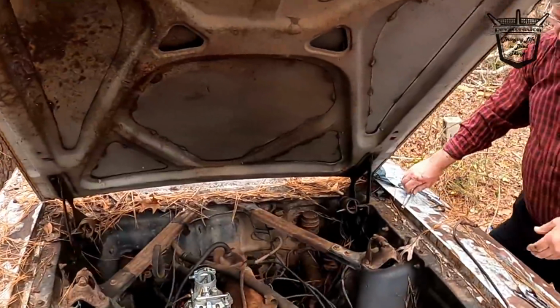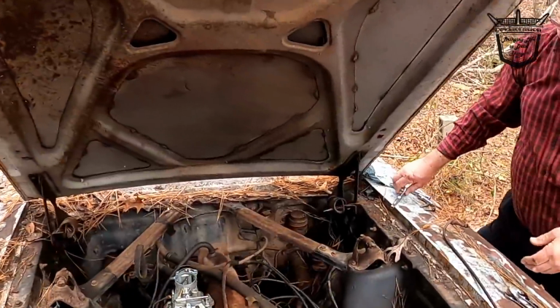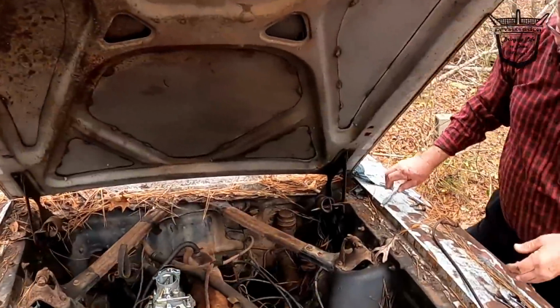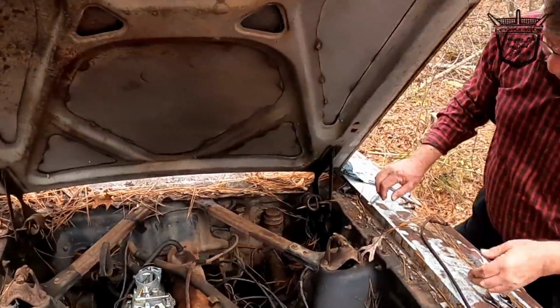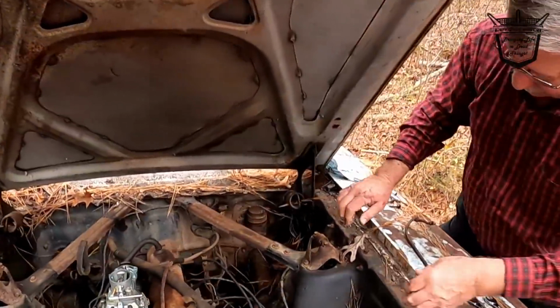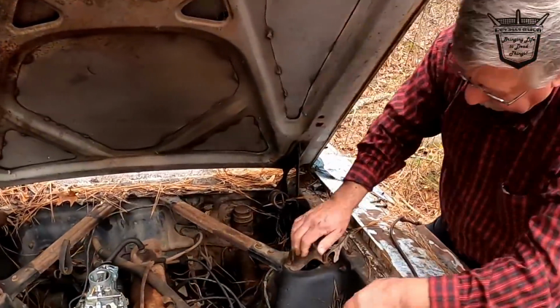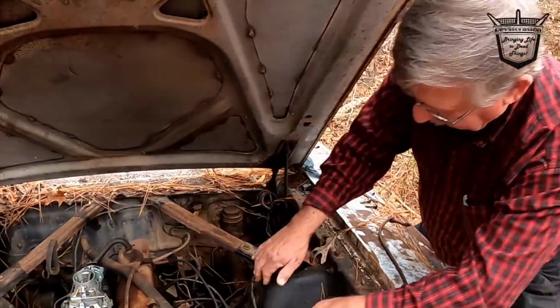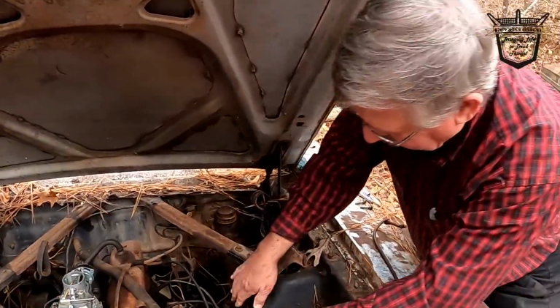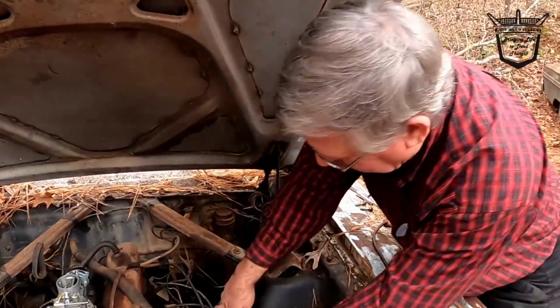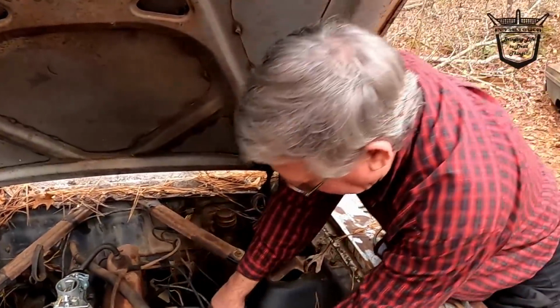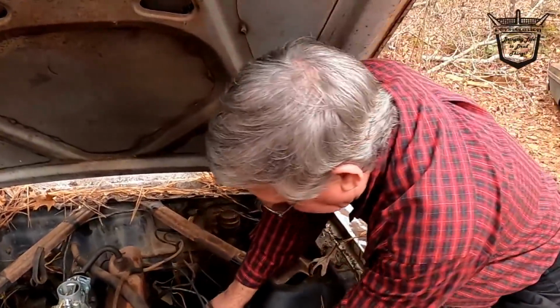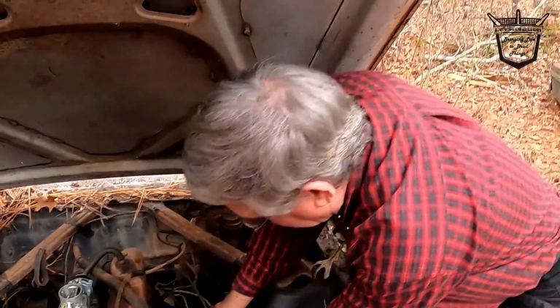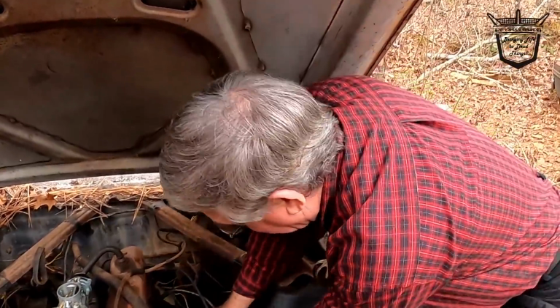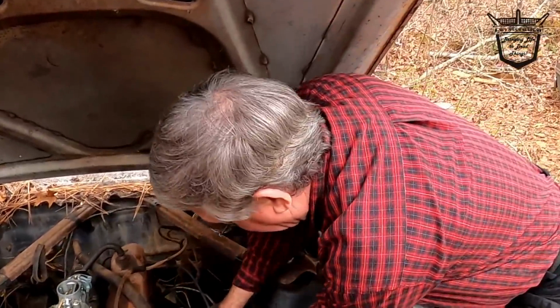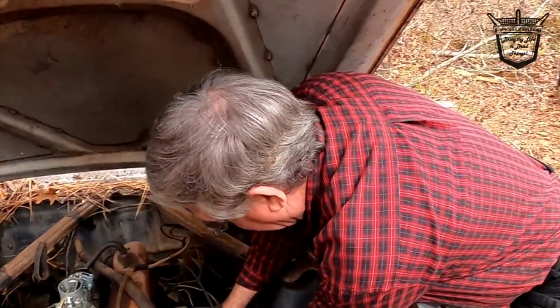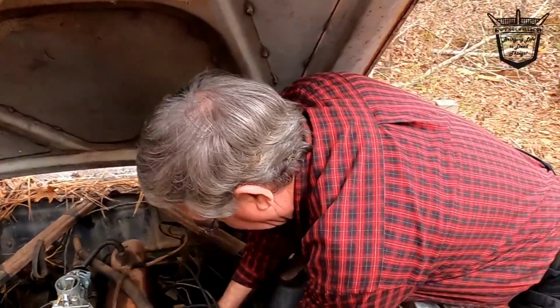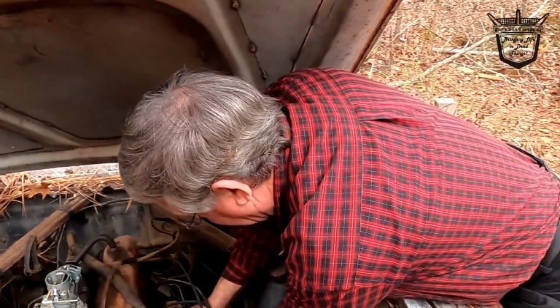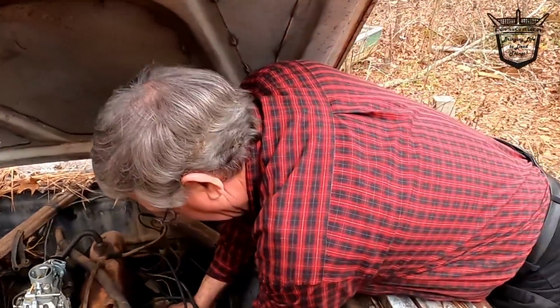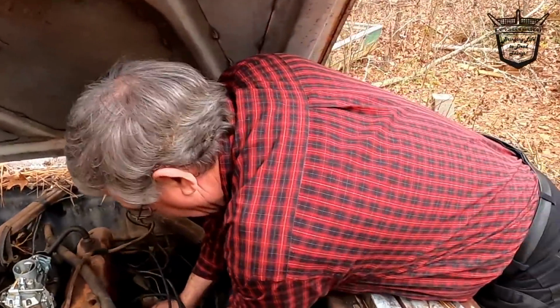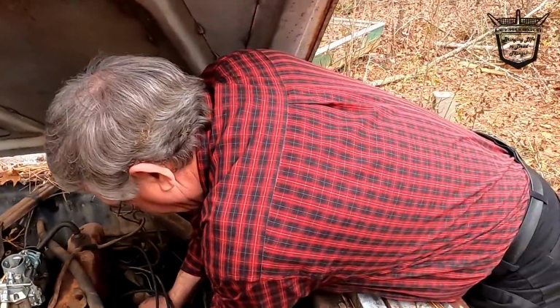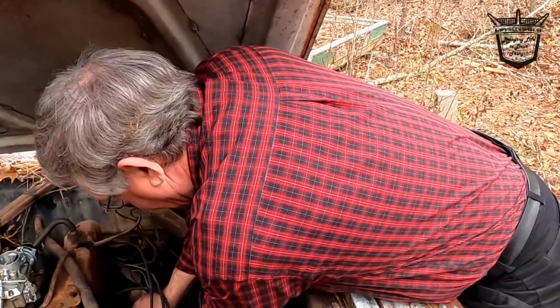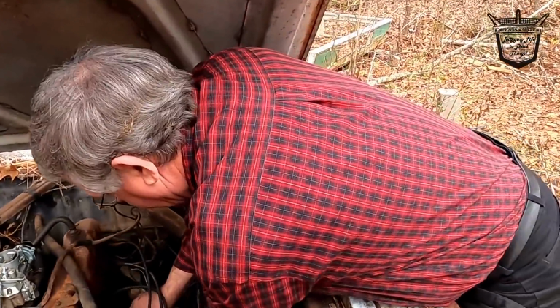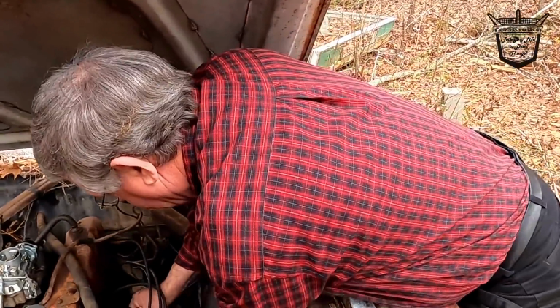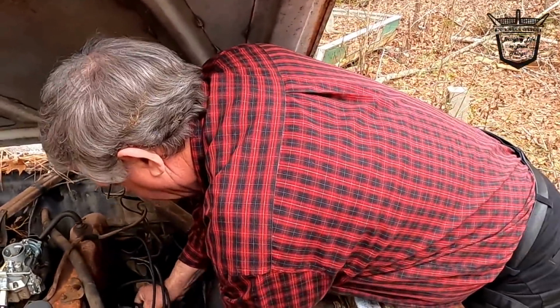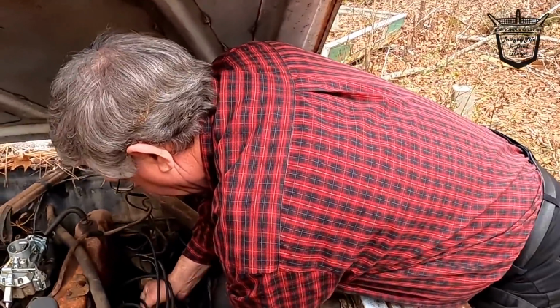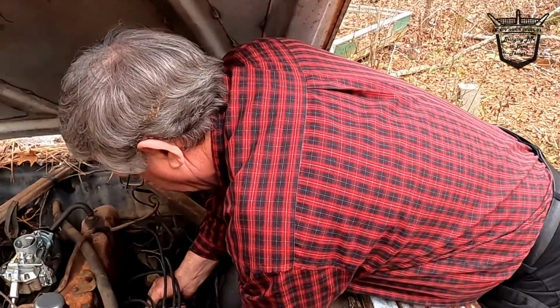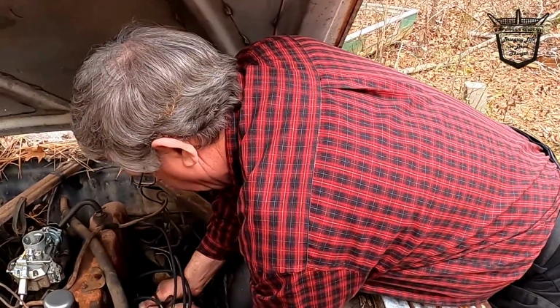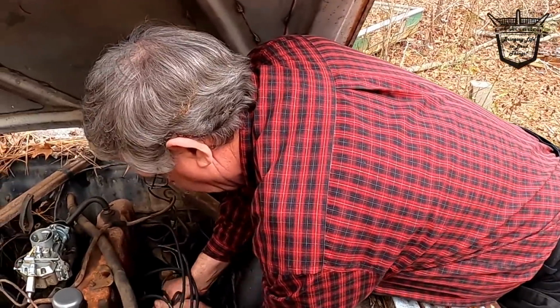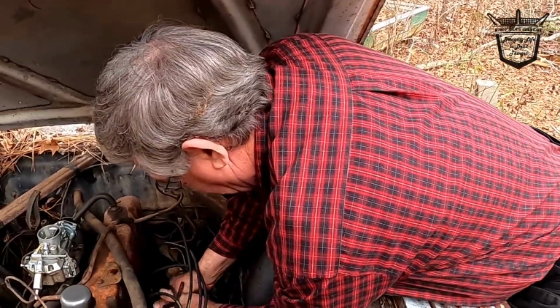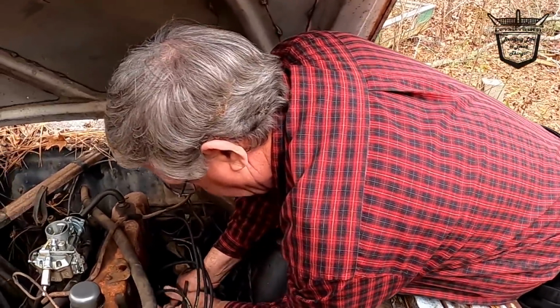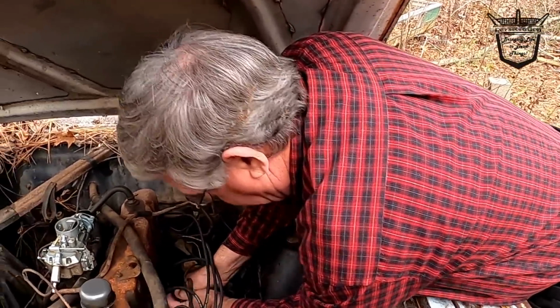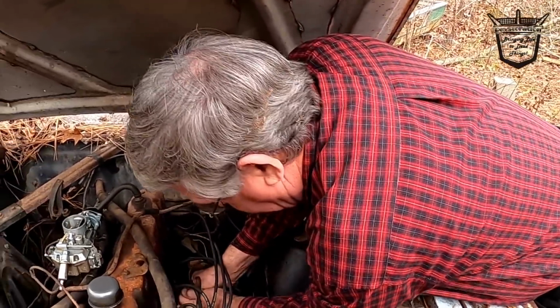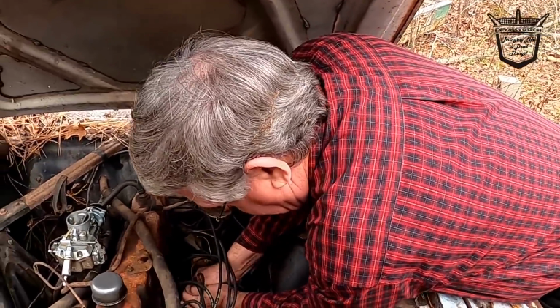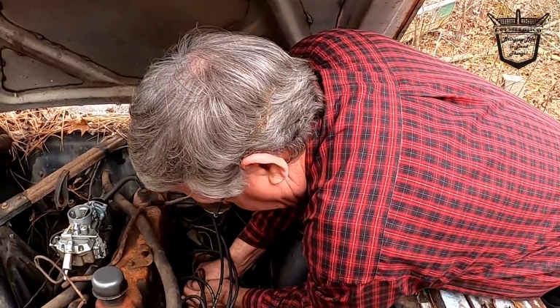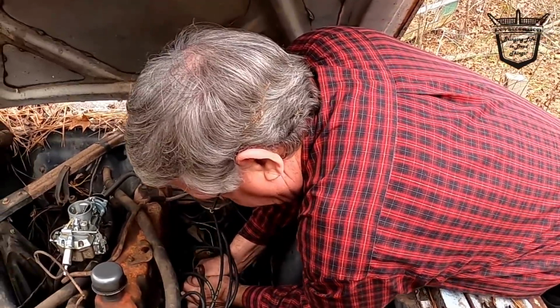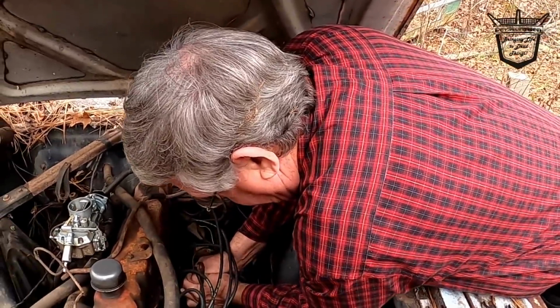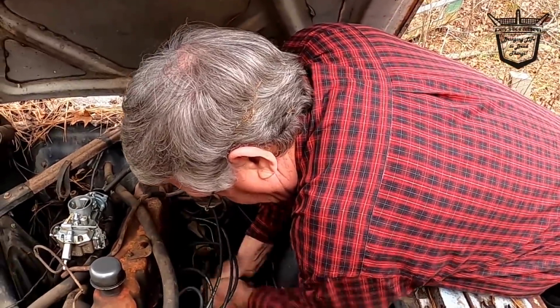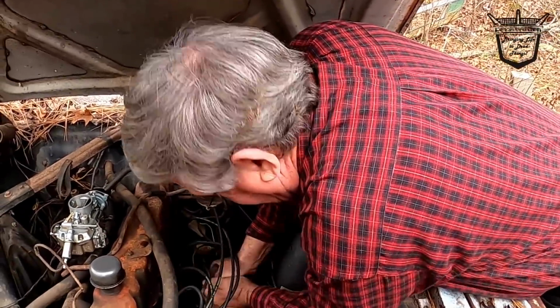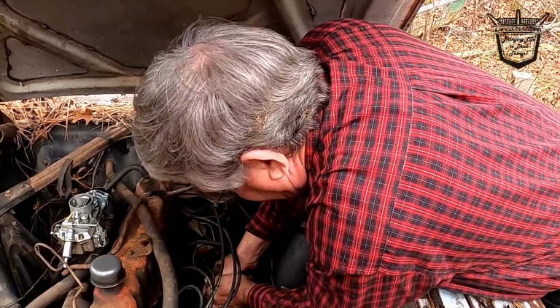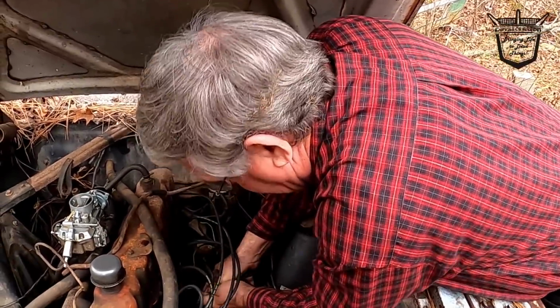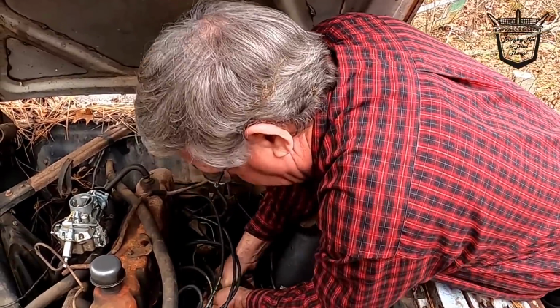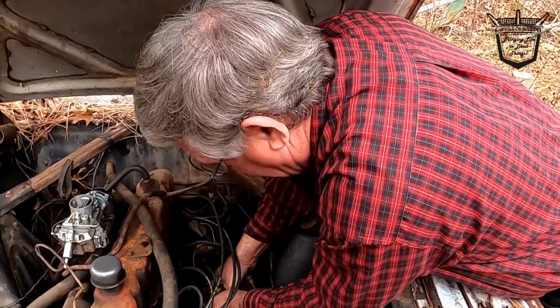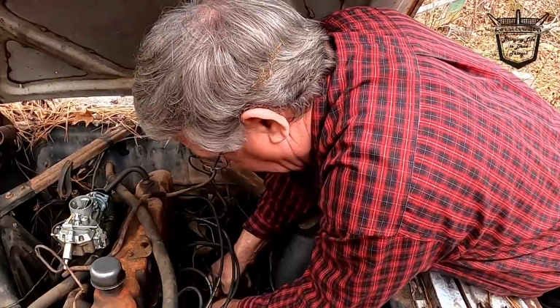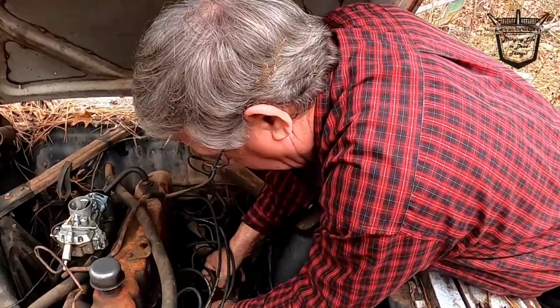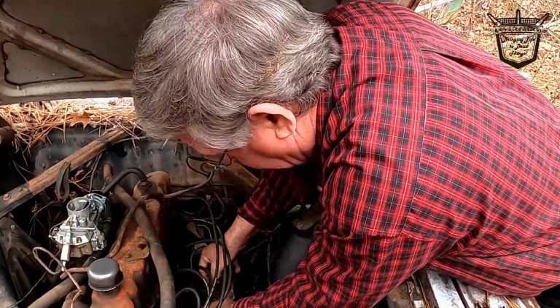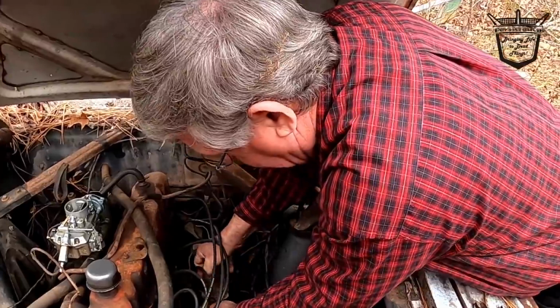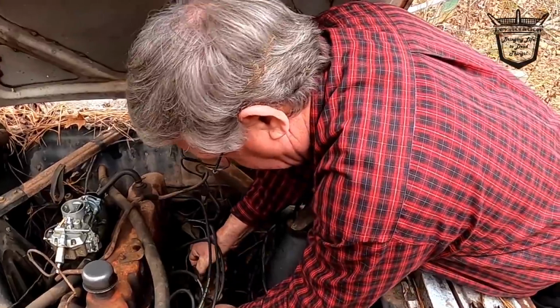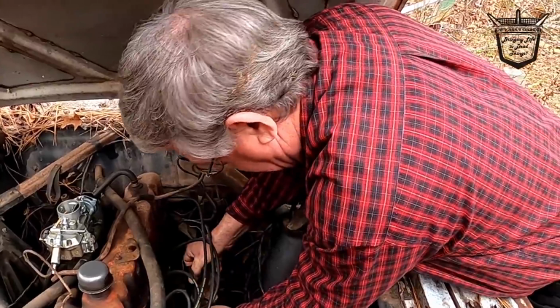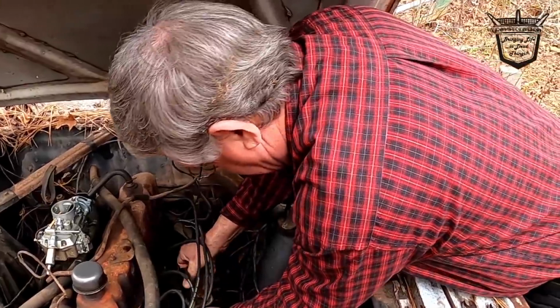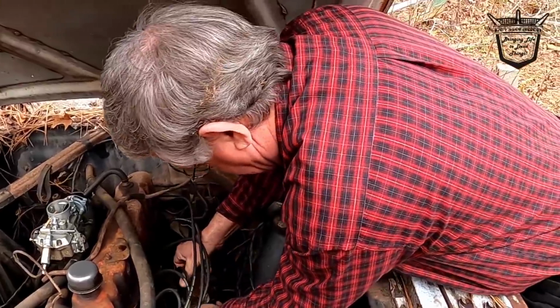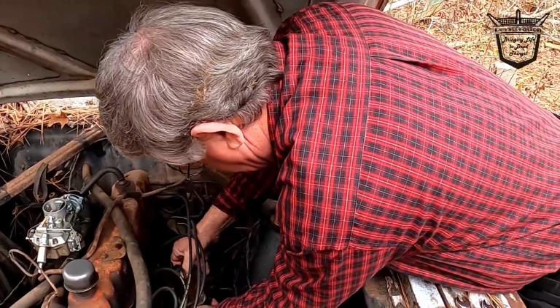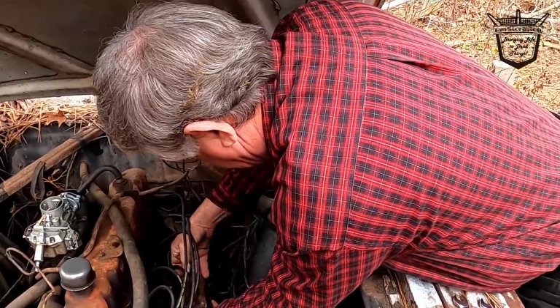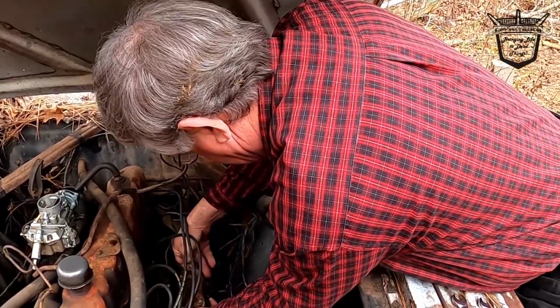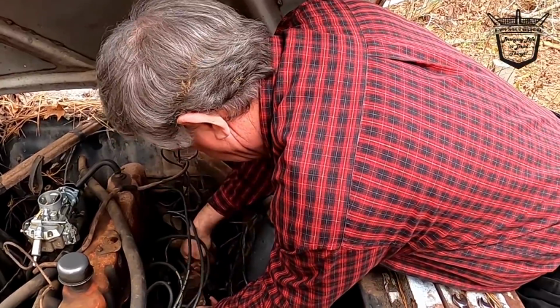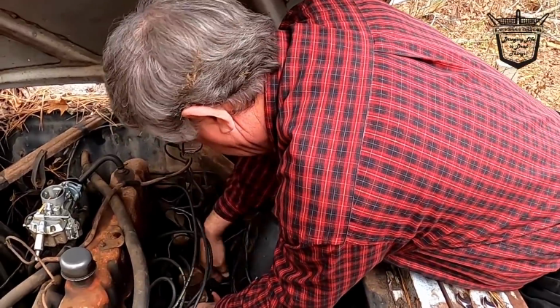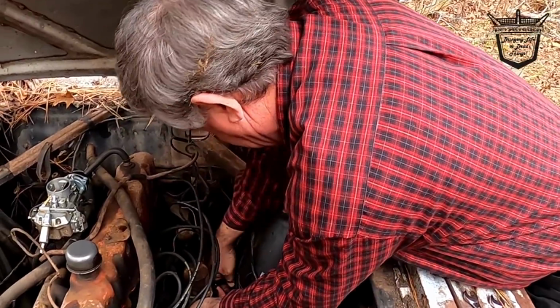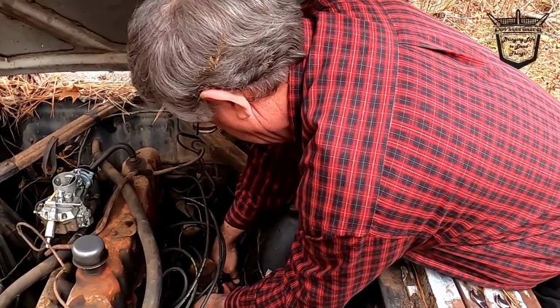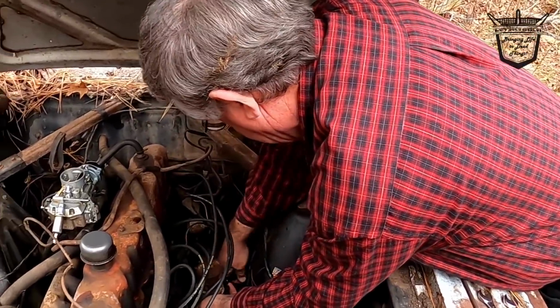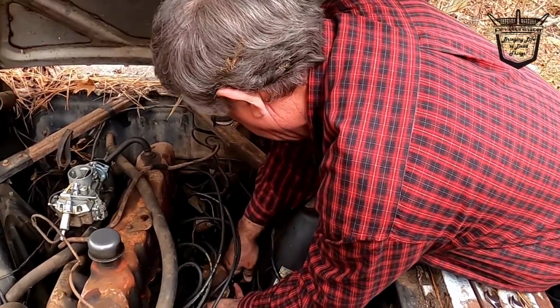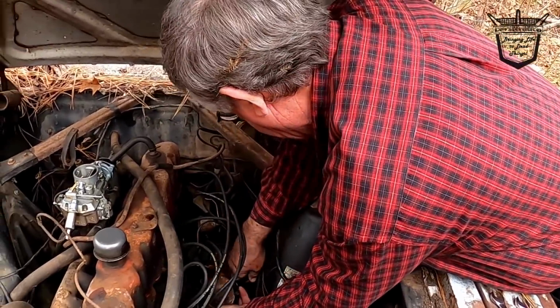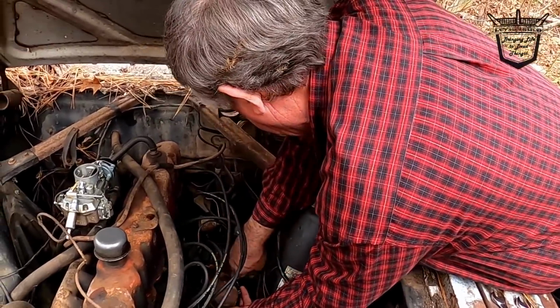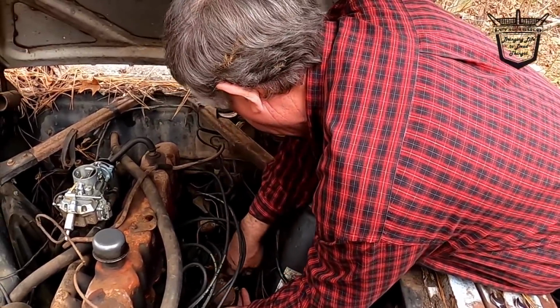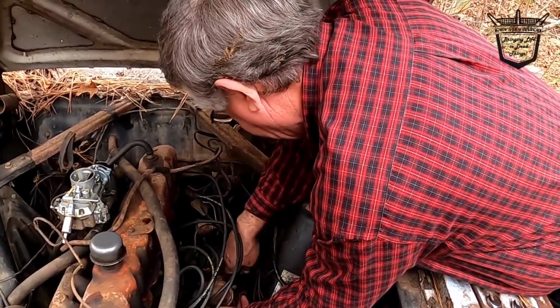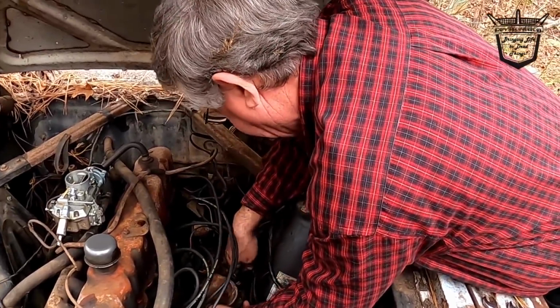I like this old Mustang. Oh lord, that thing's been on there a while, ain't it? It was on there tight.